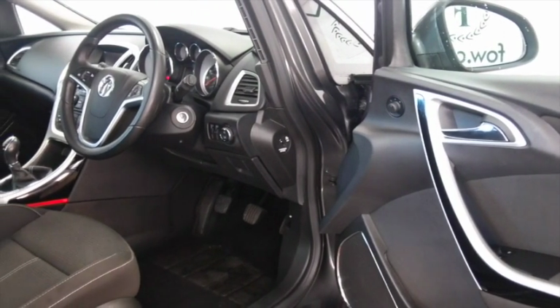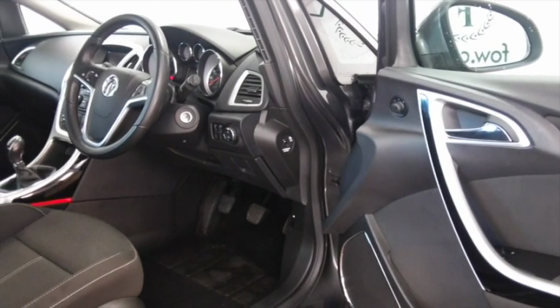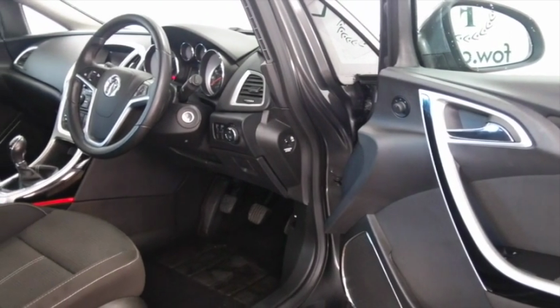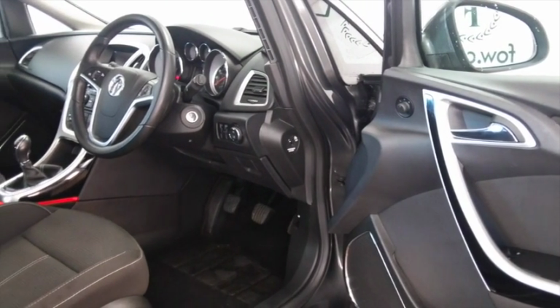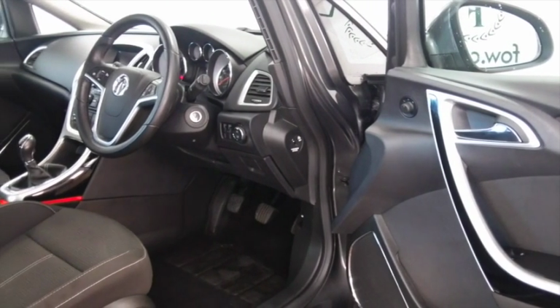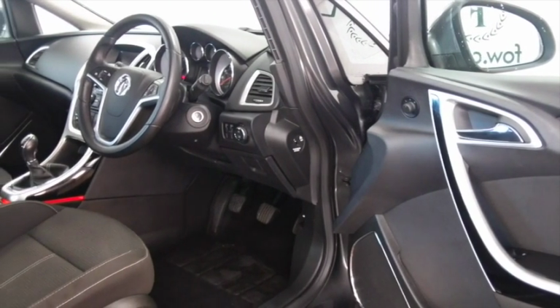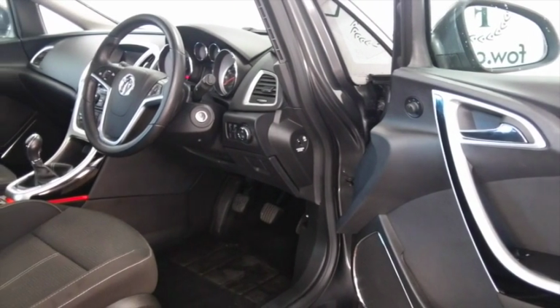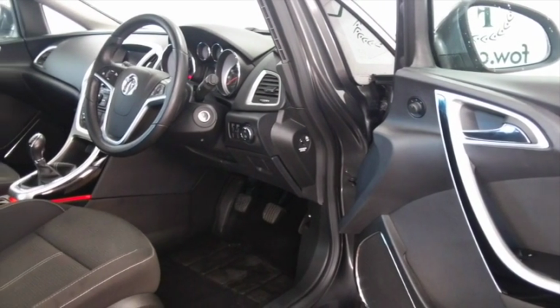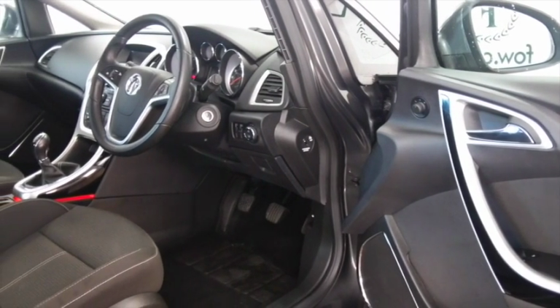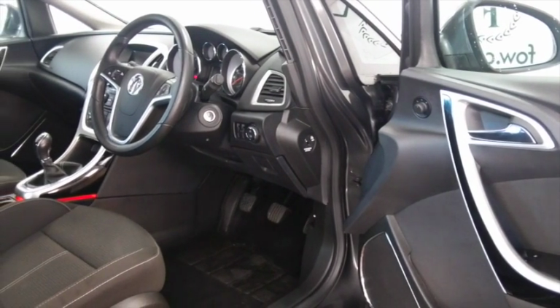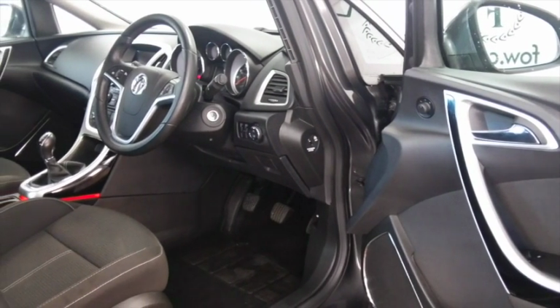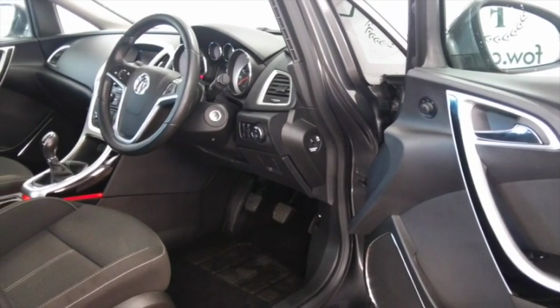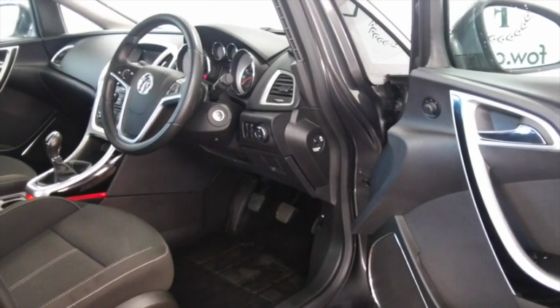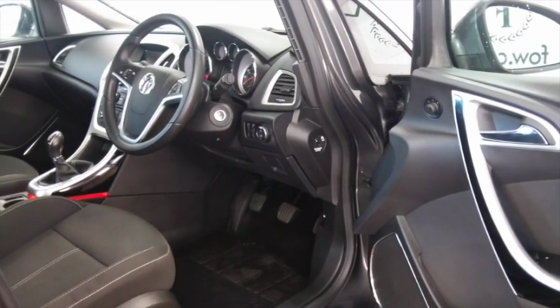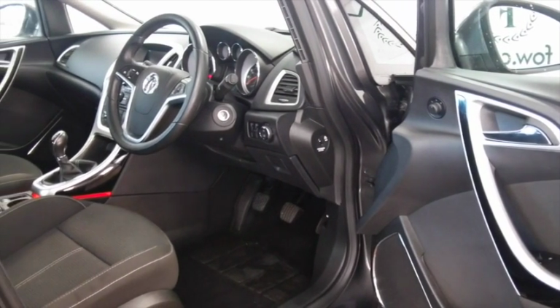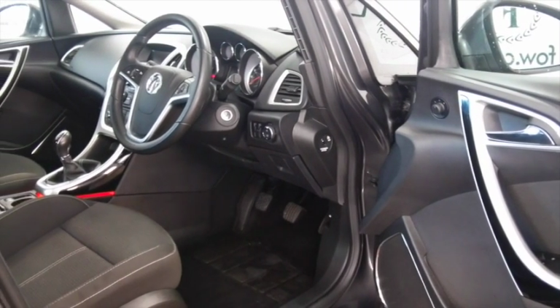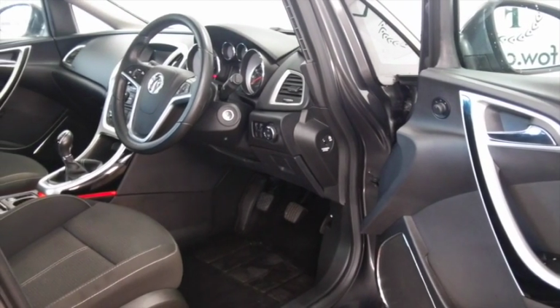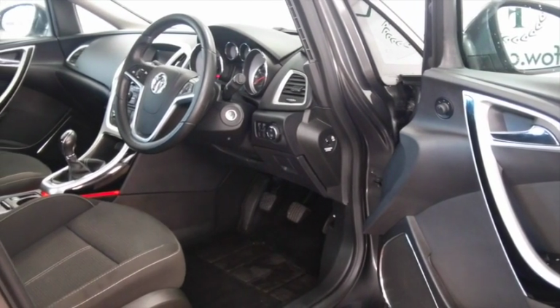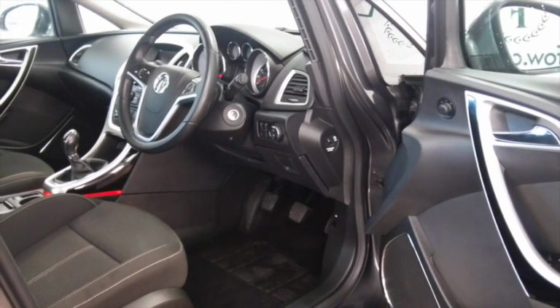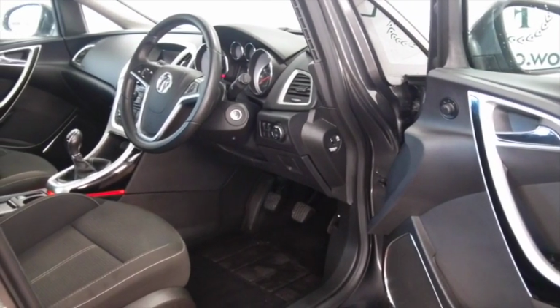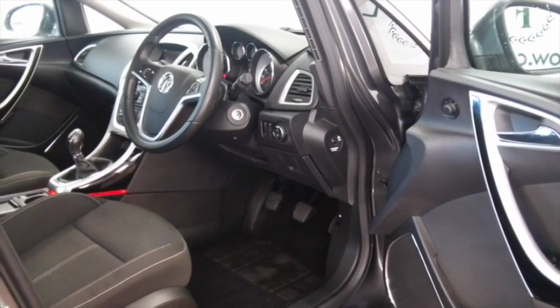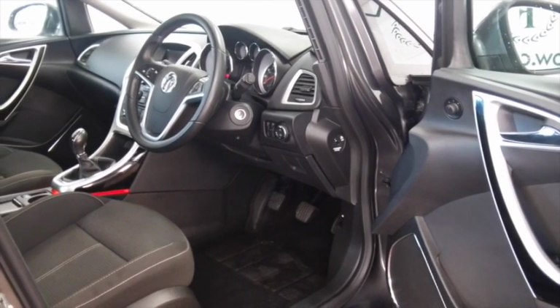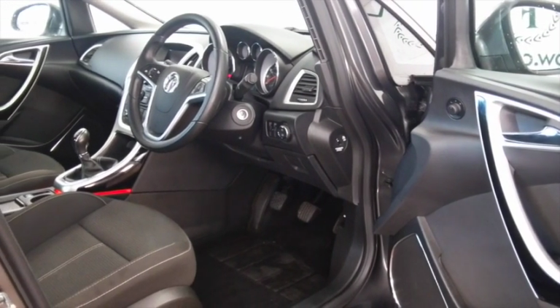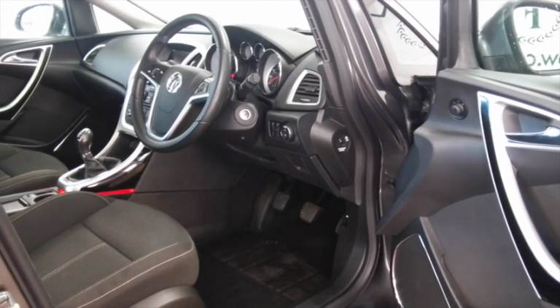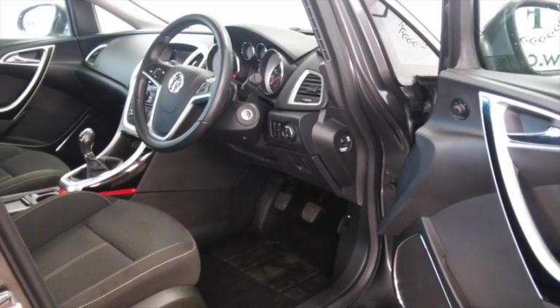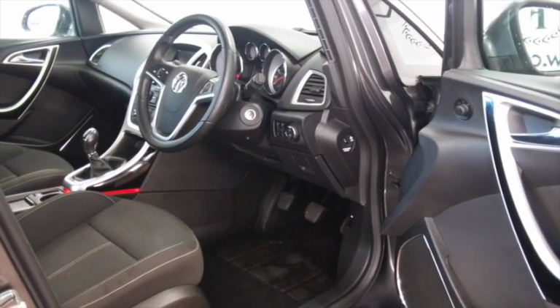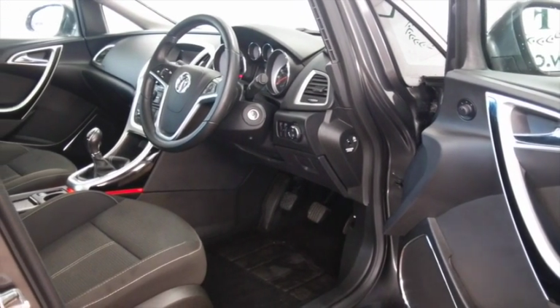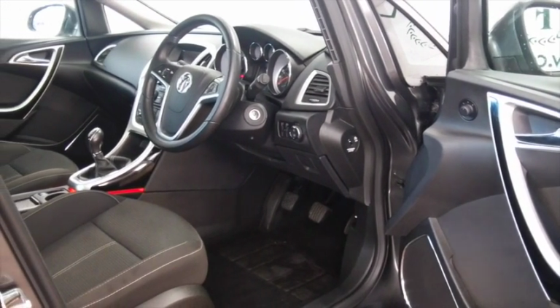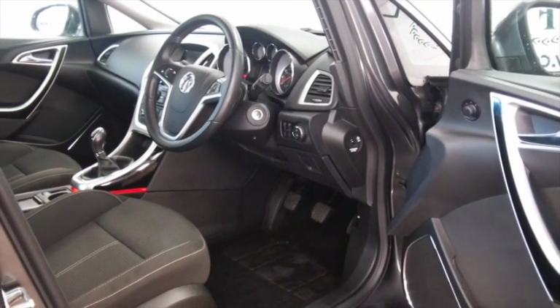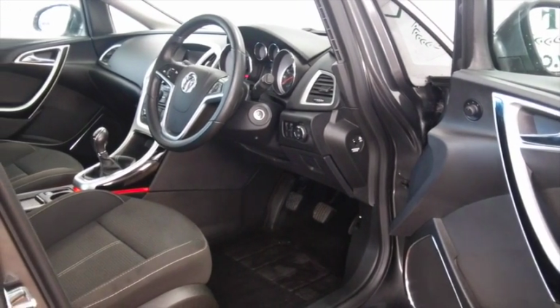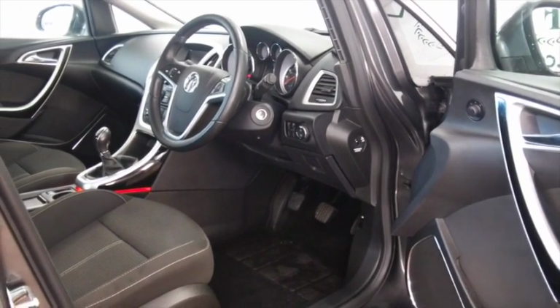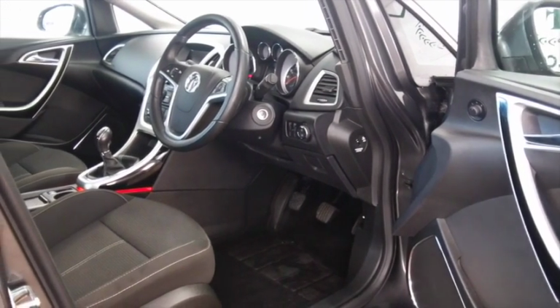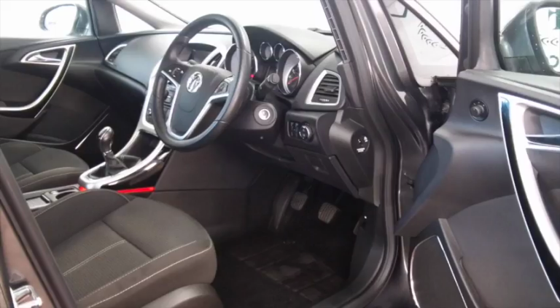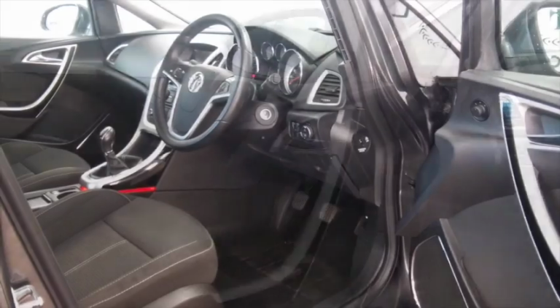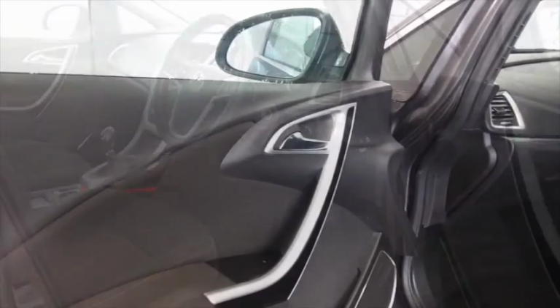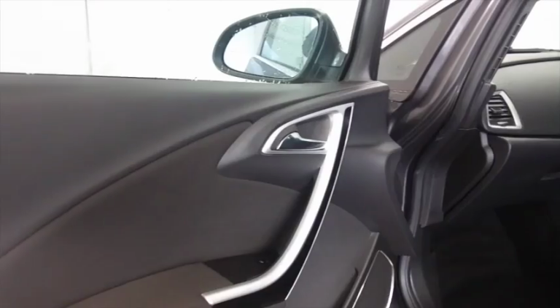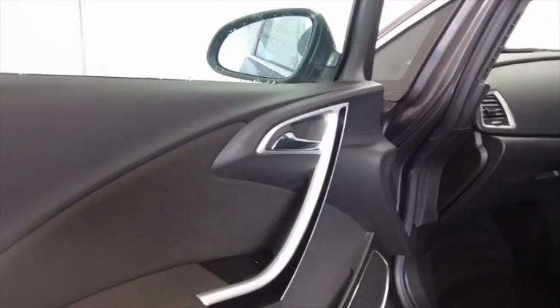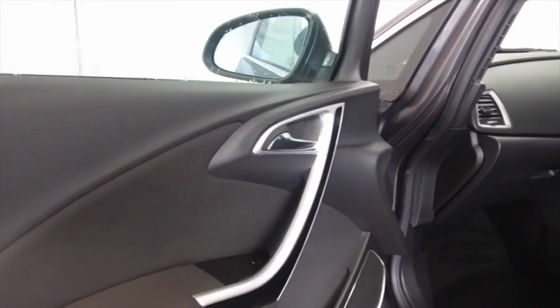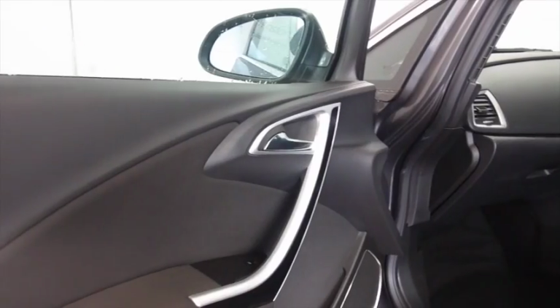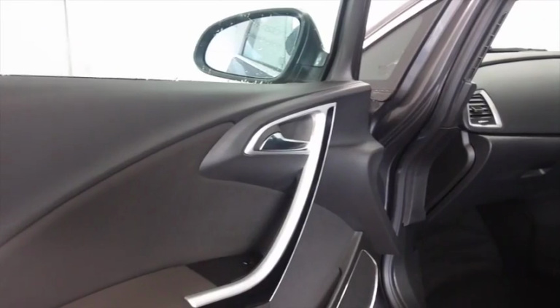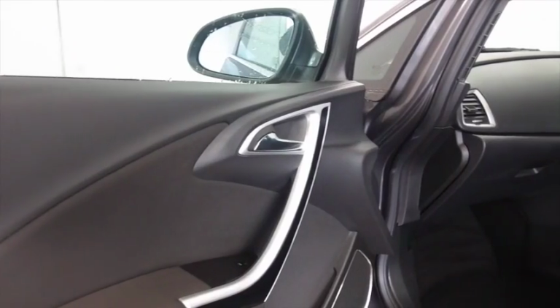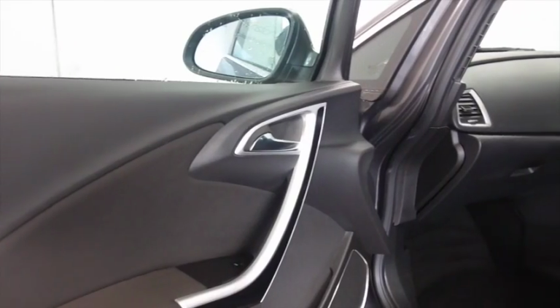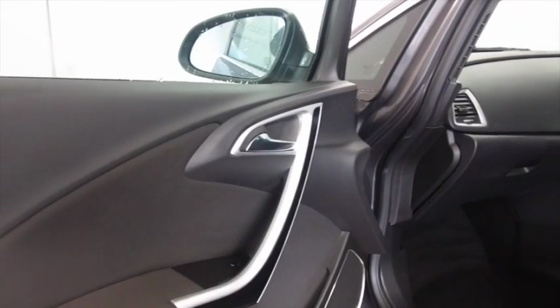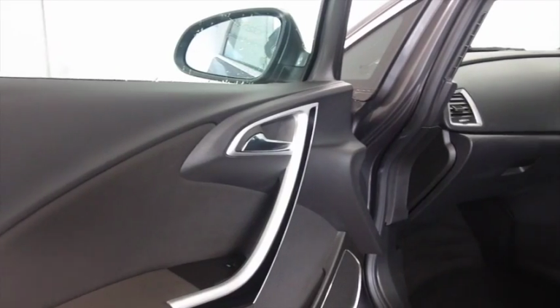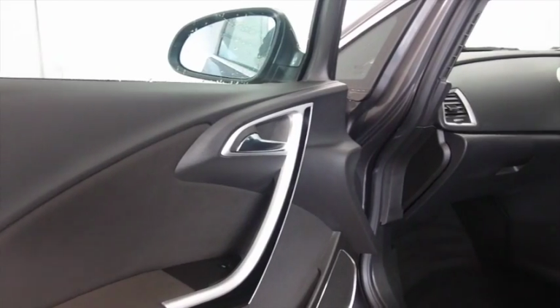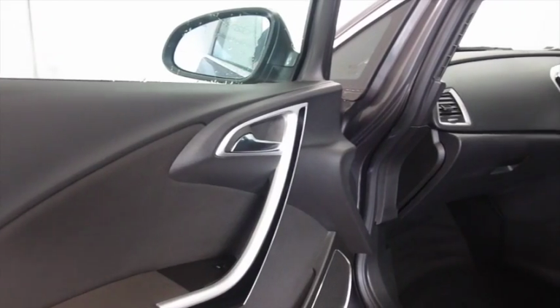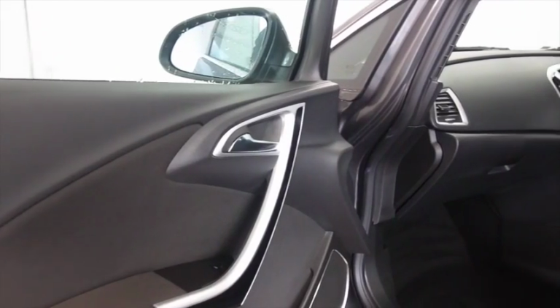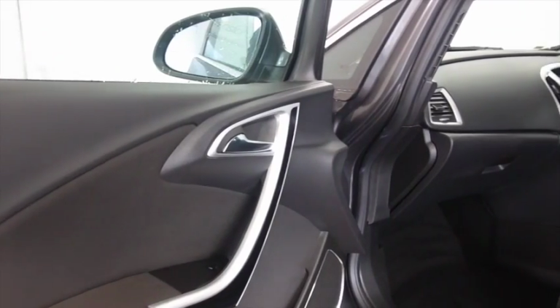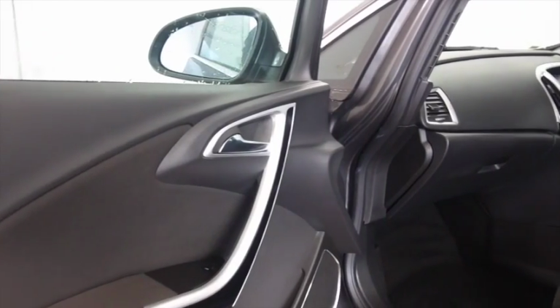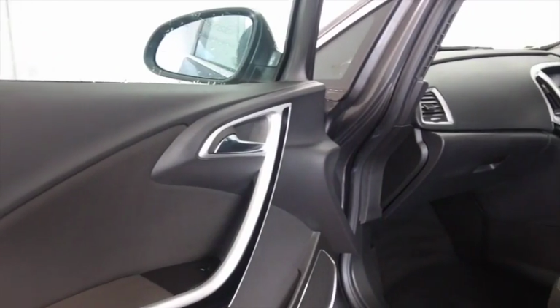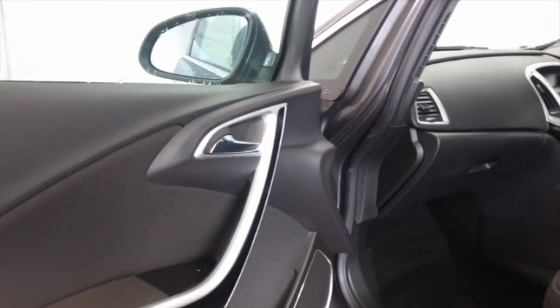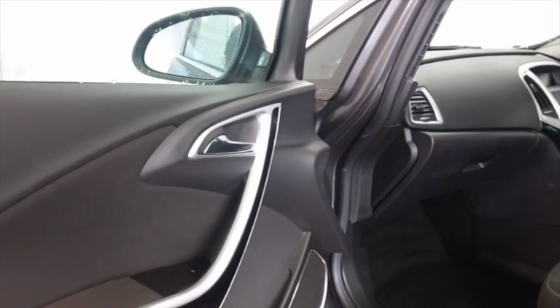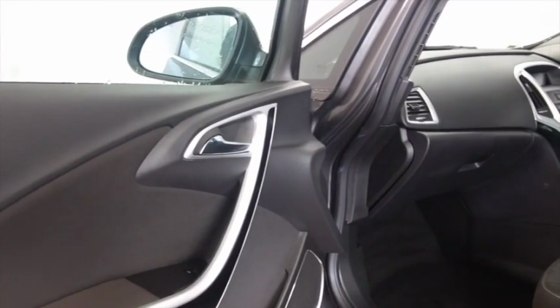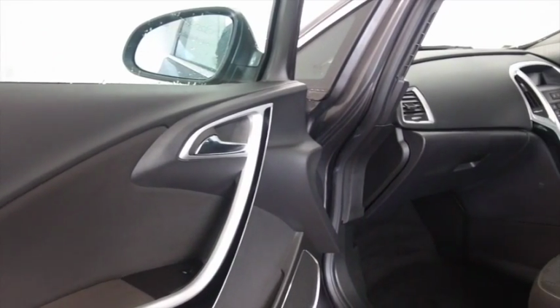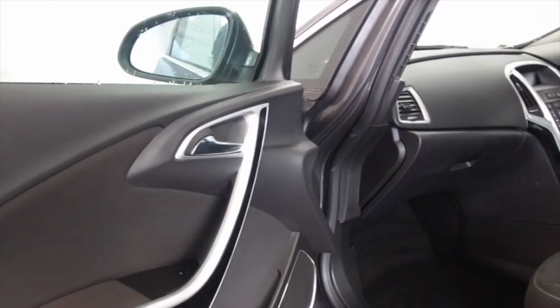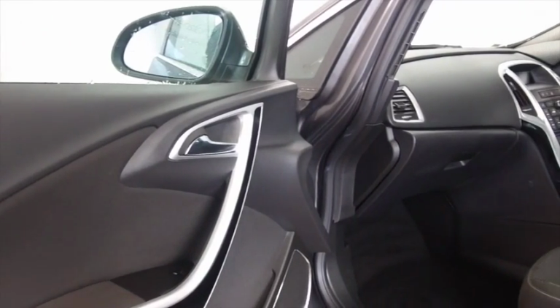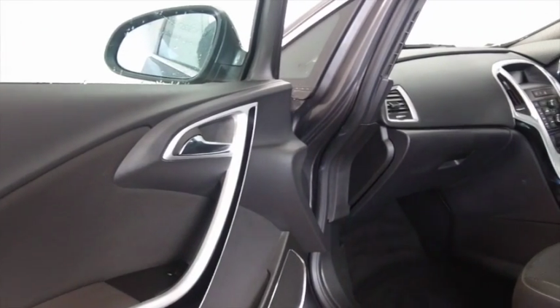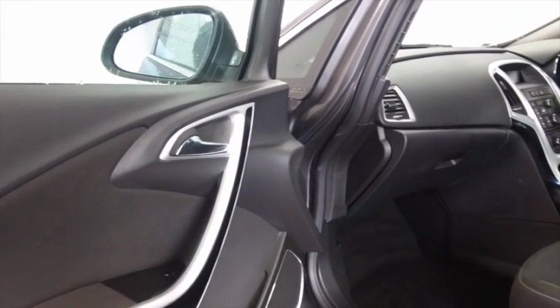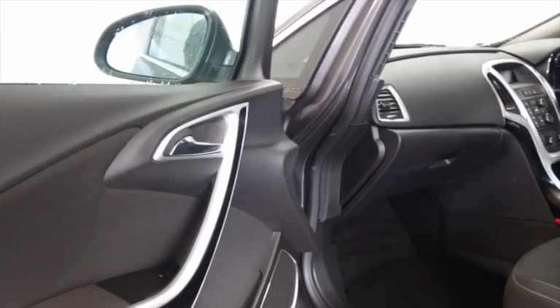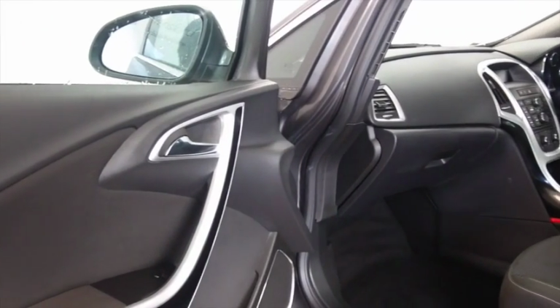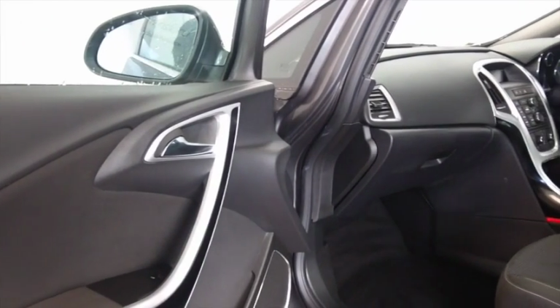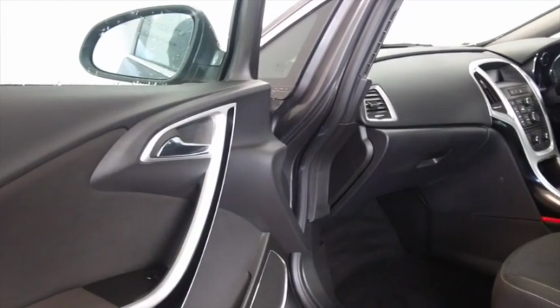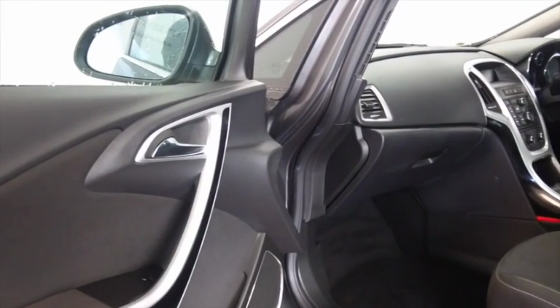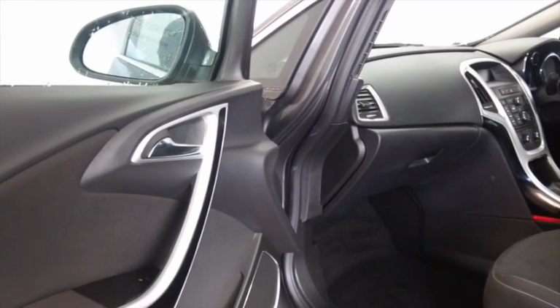Remote locking and aircon, cruise control — all the right ingredients in fact, and a great set of alloys.